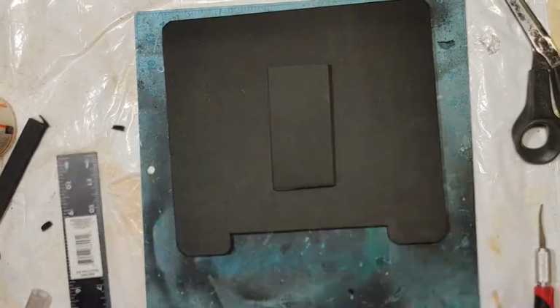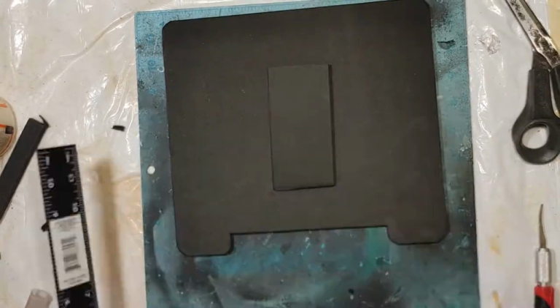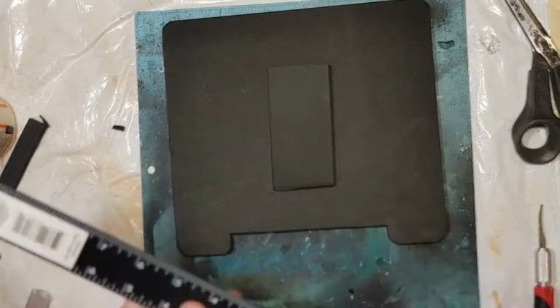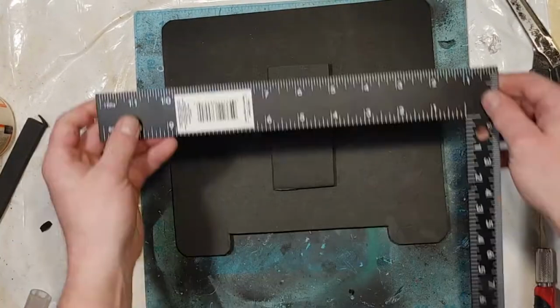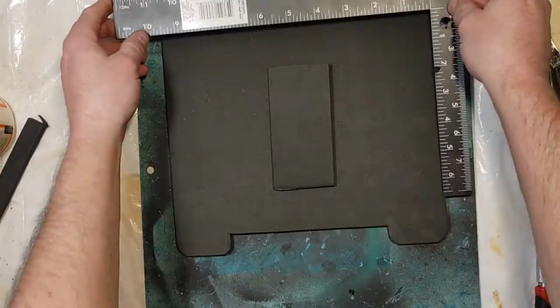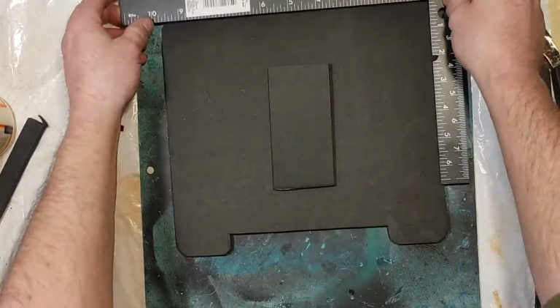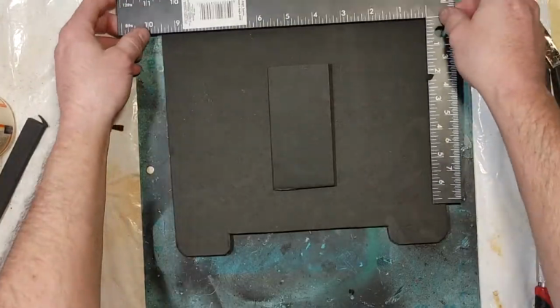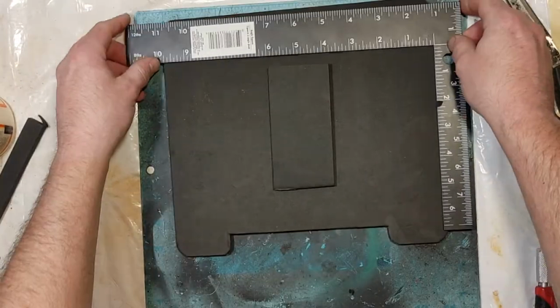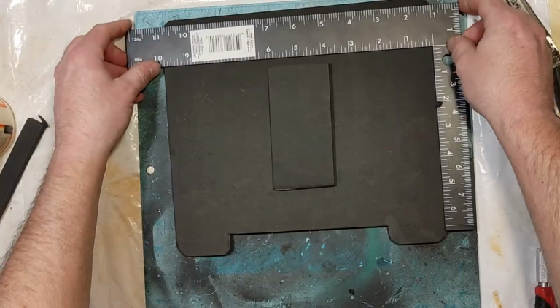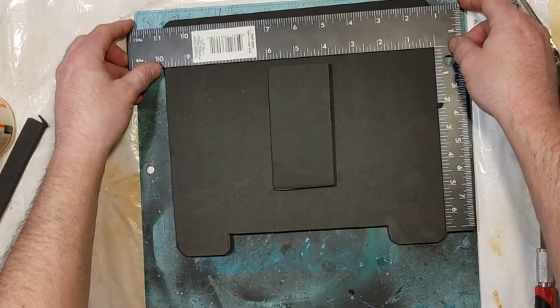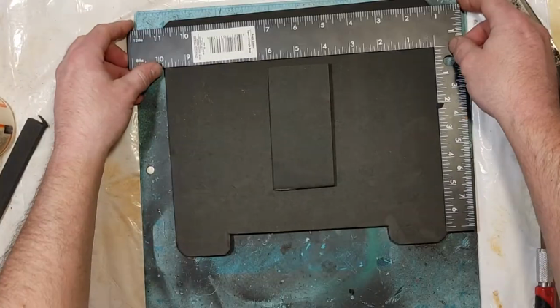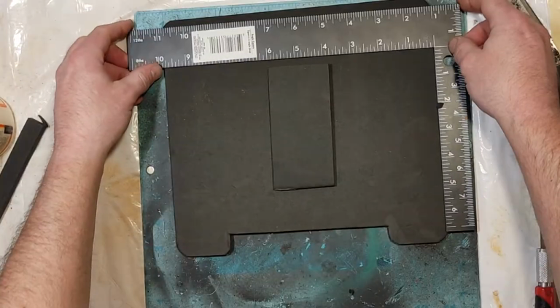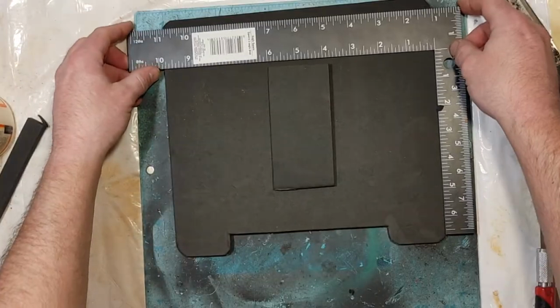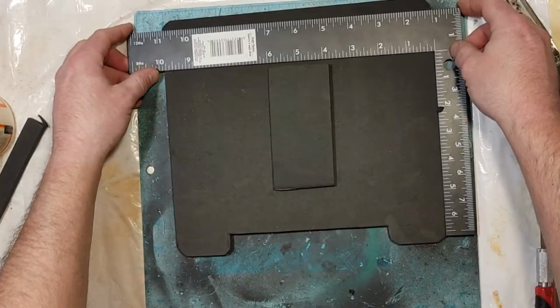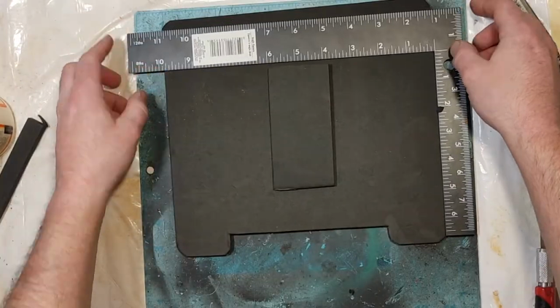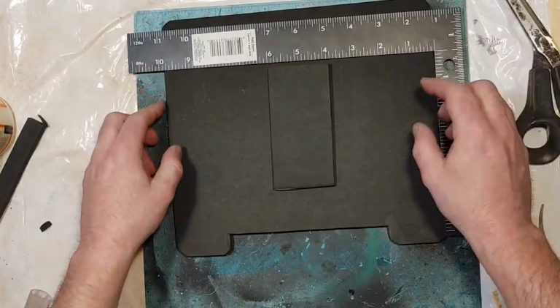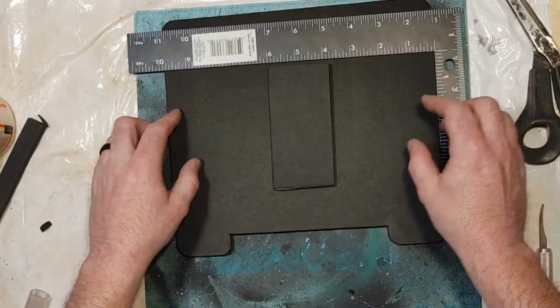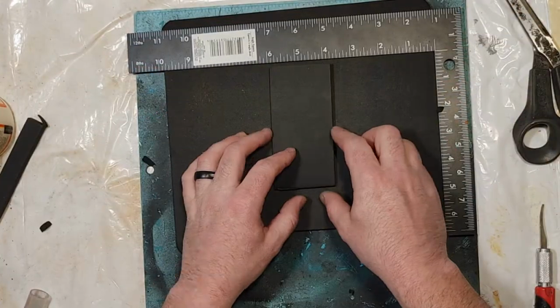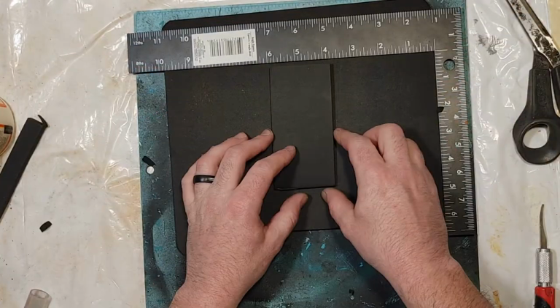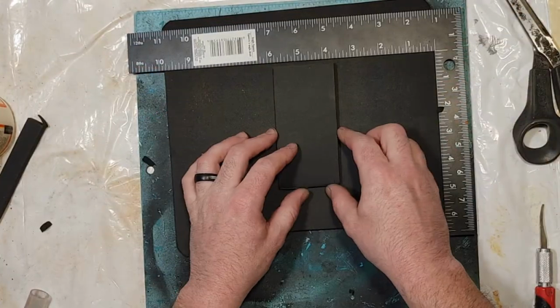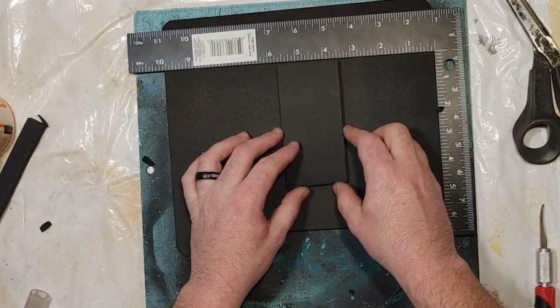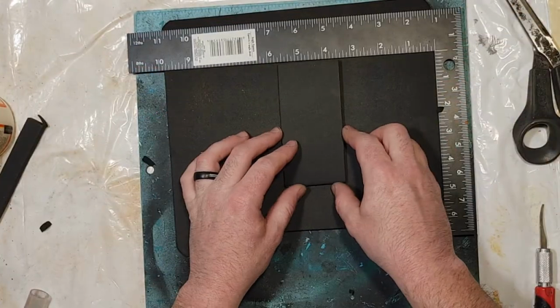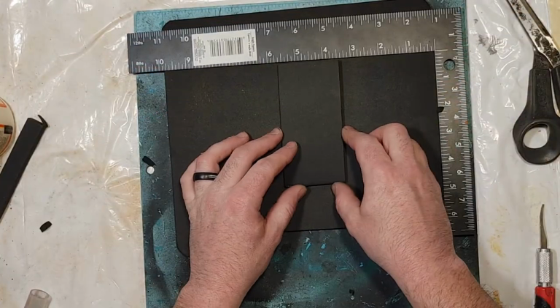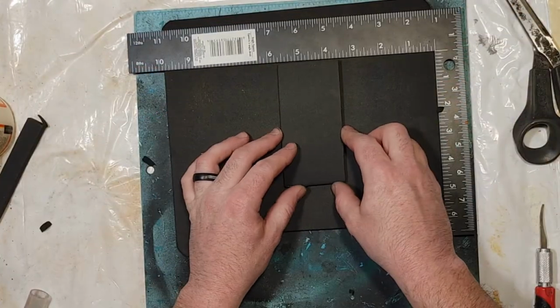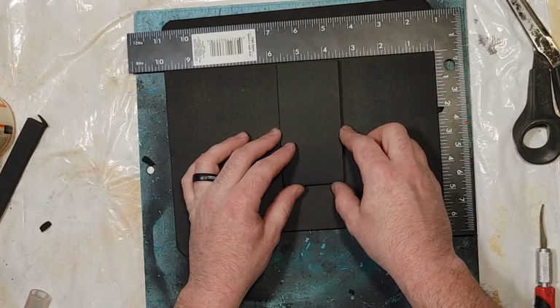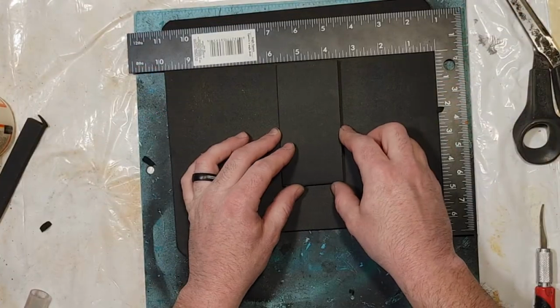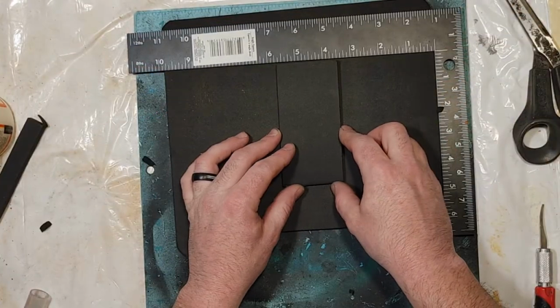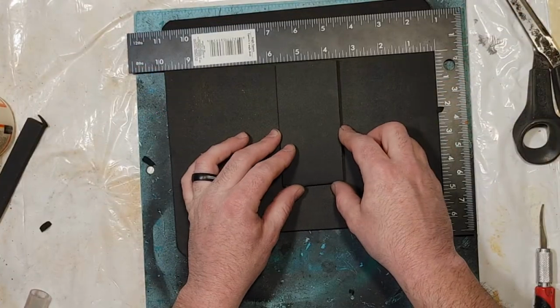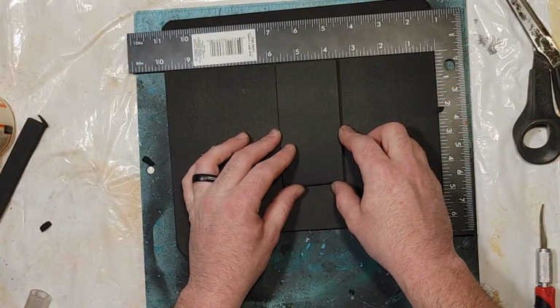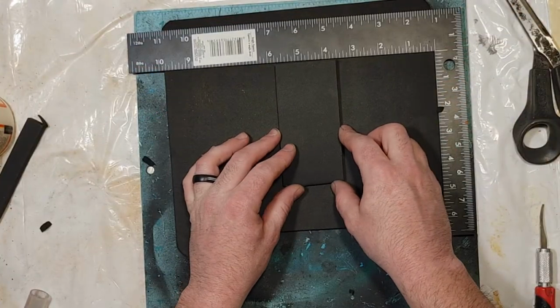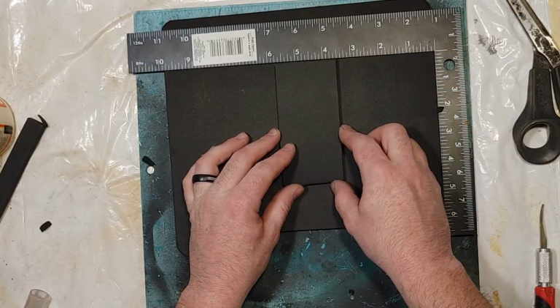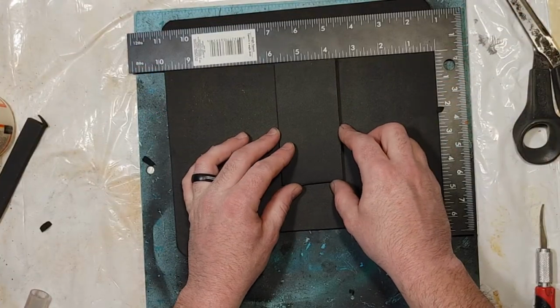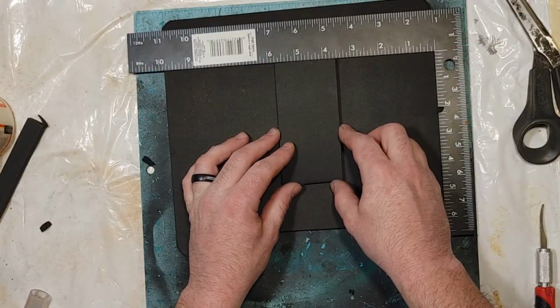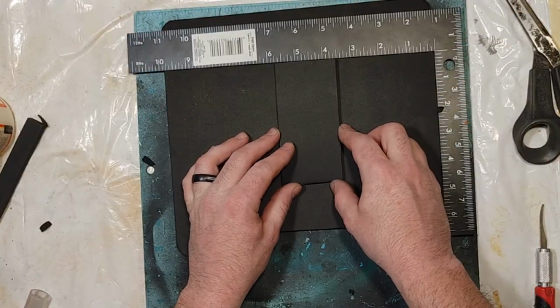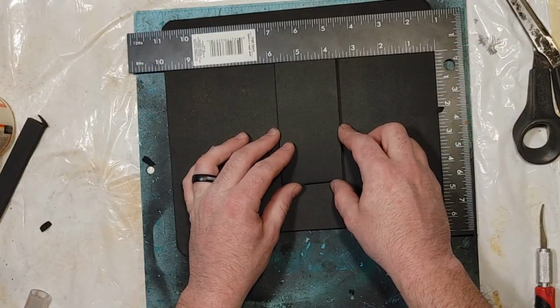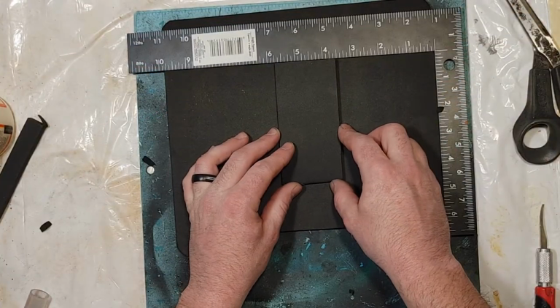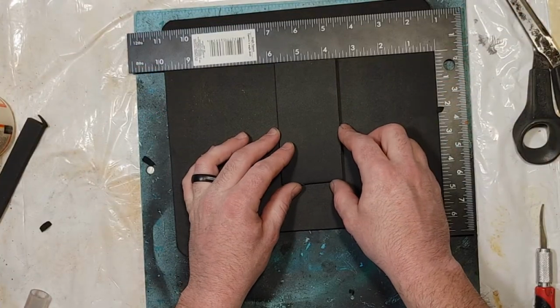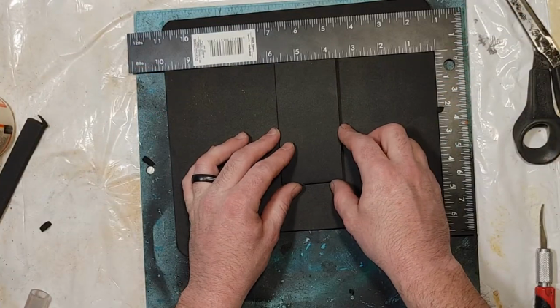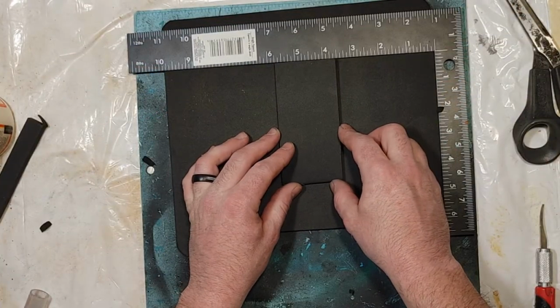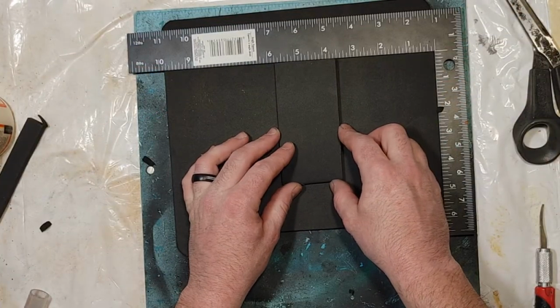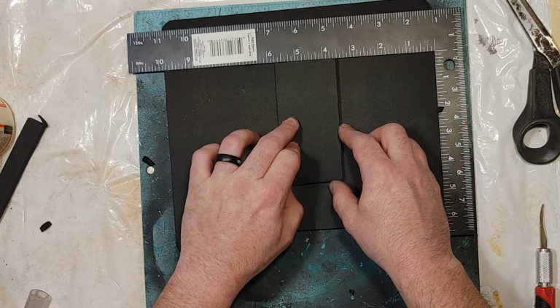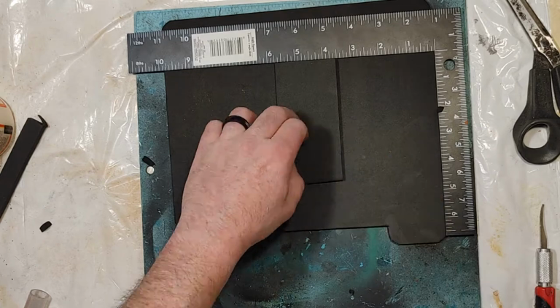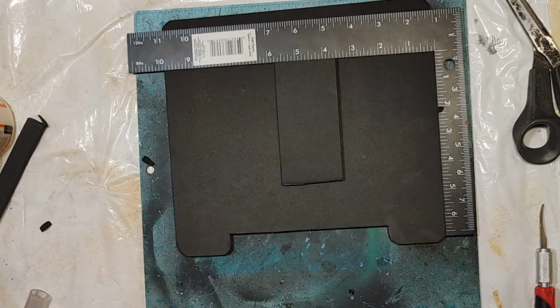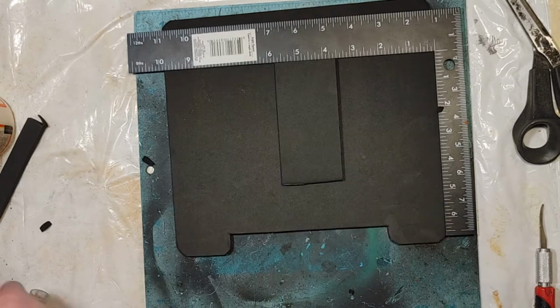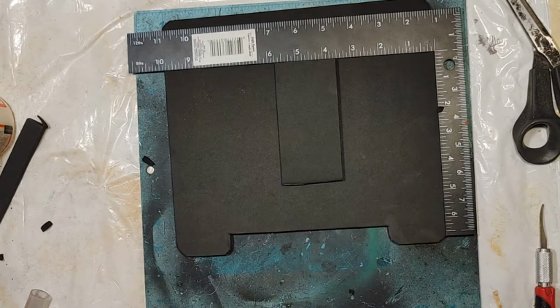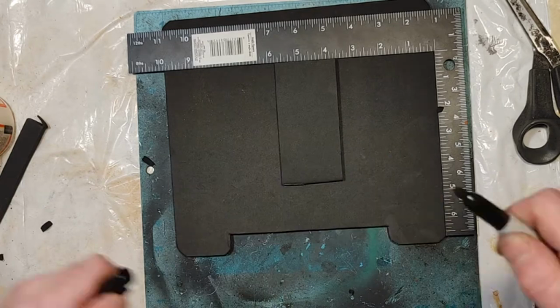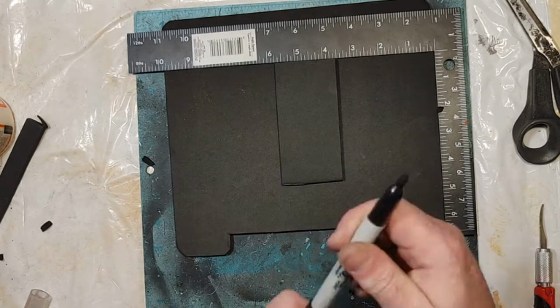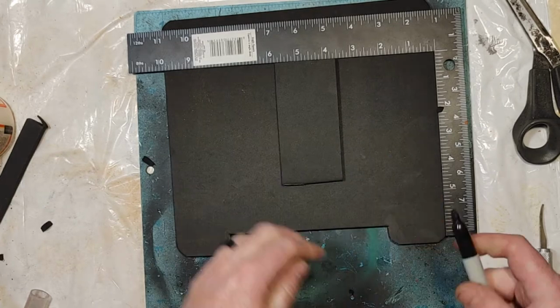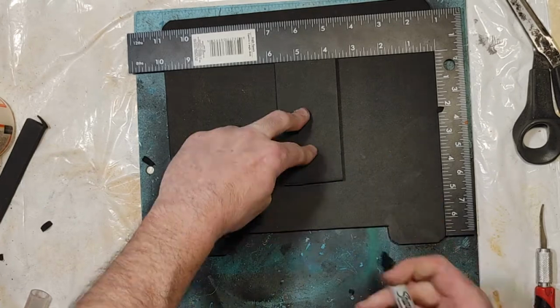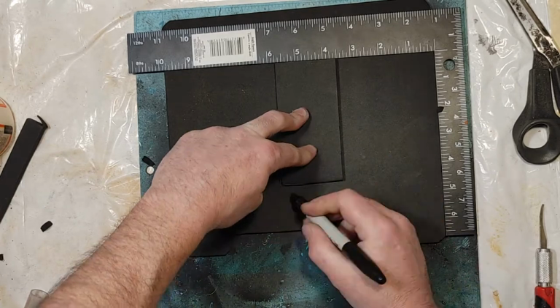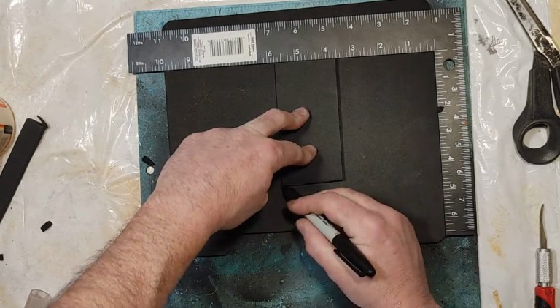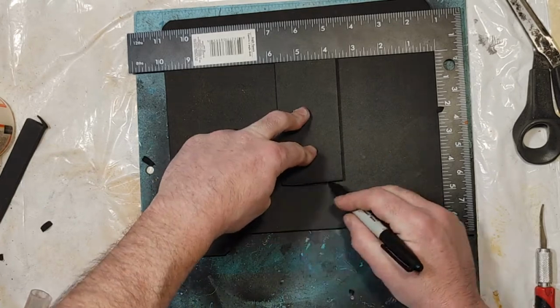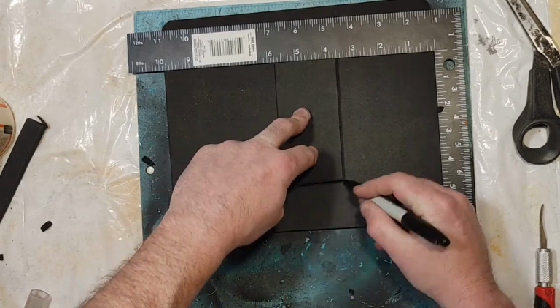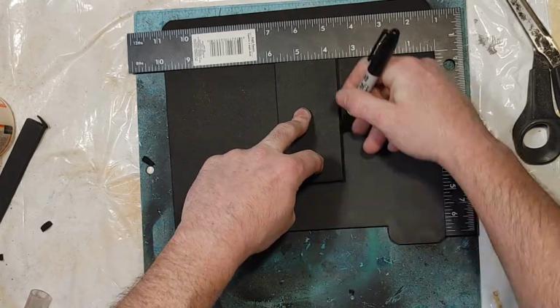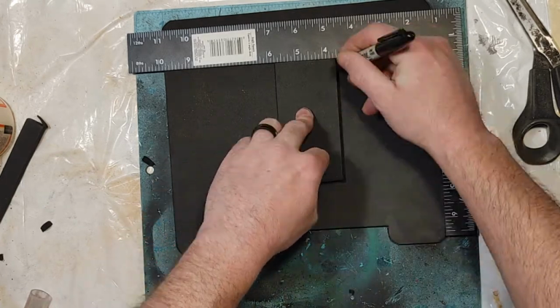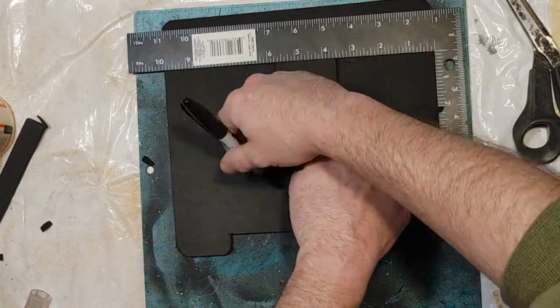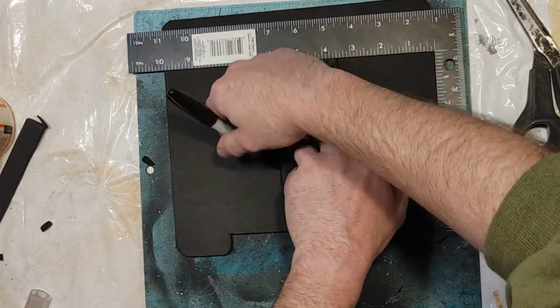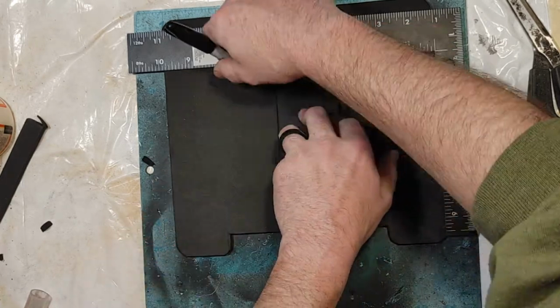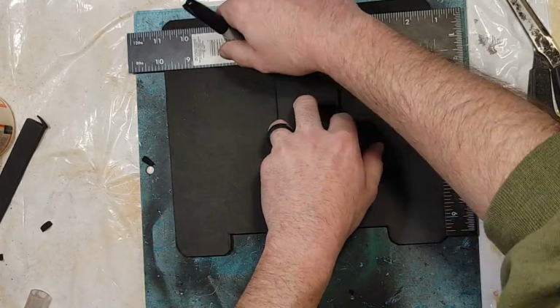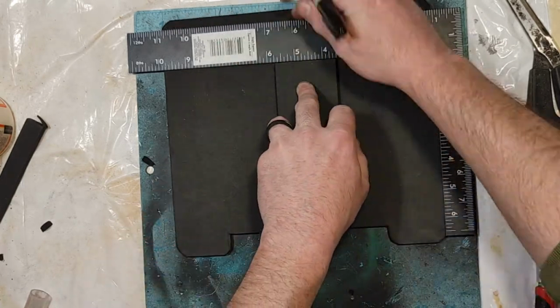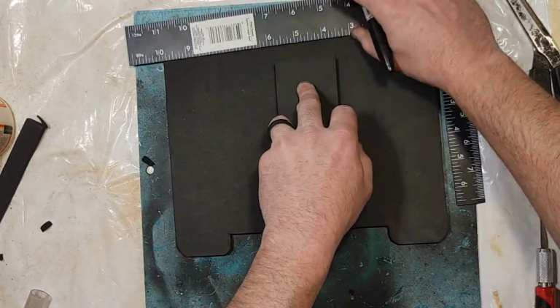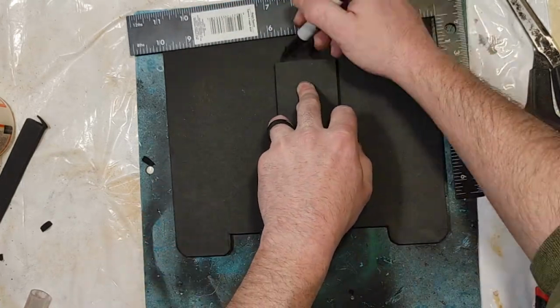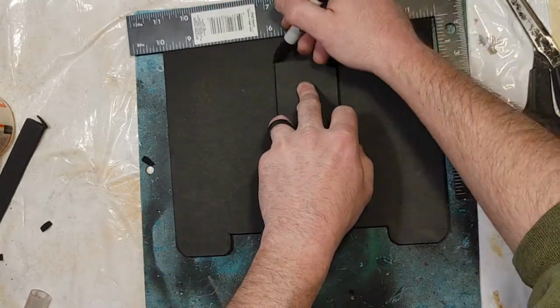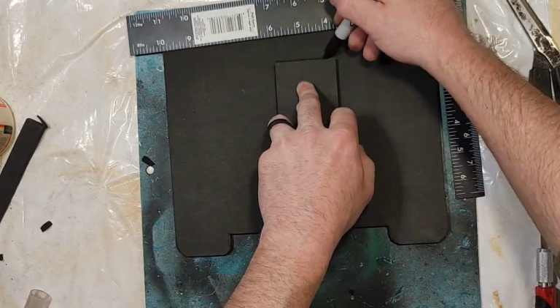I use a scrap piece of foam to make a mount for my Velcro, measuring it at 2 inches by 5 inches, and then contact cement it on.